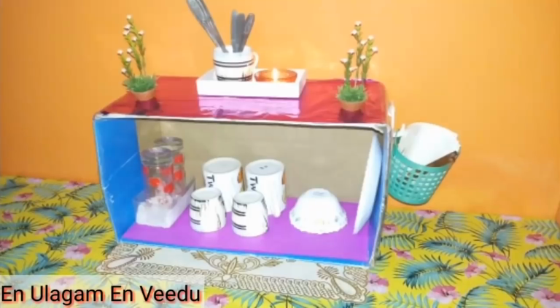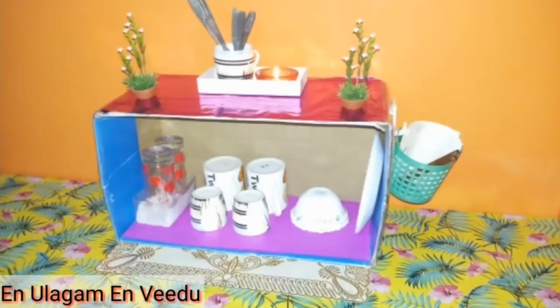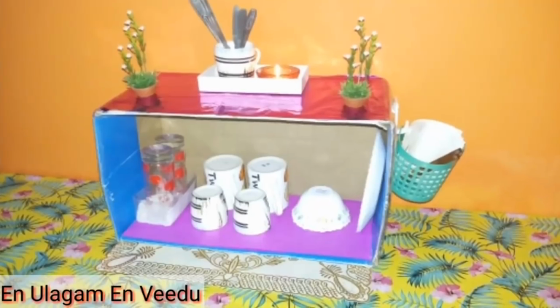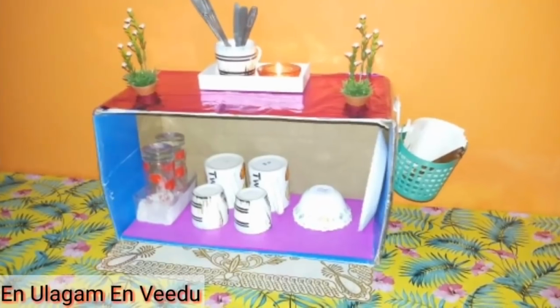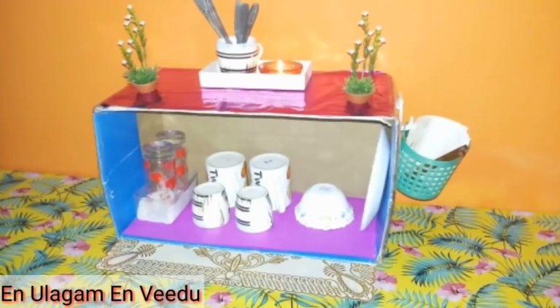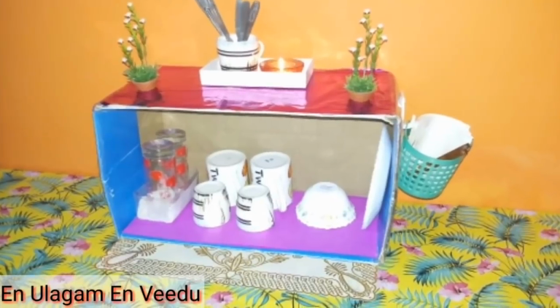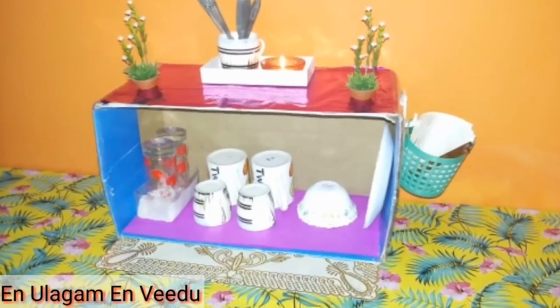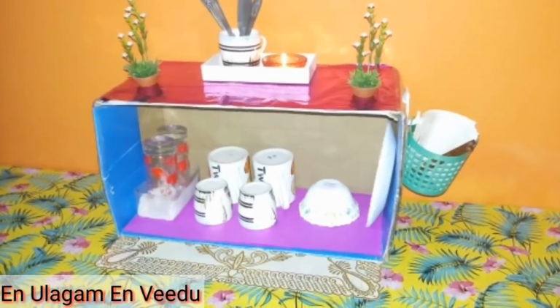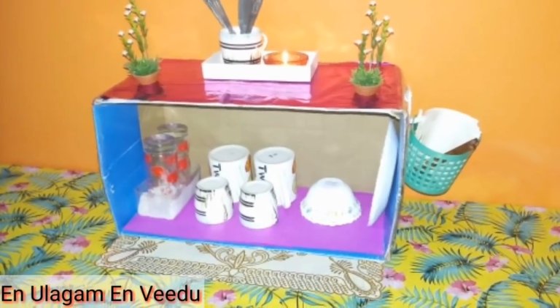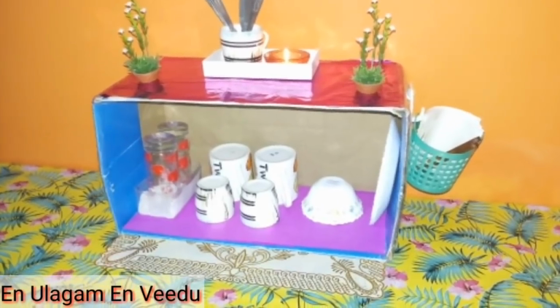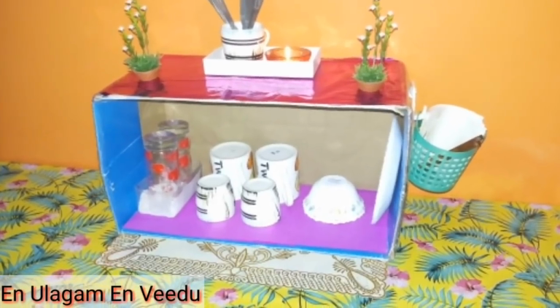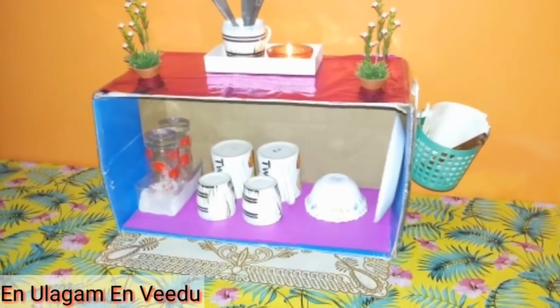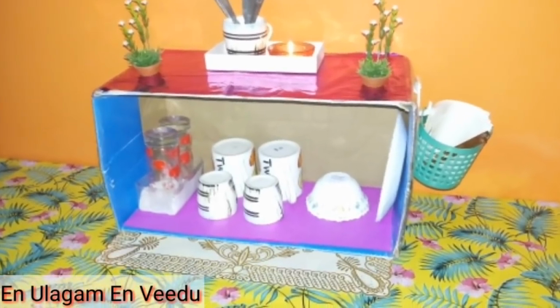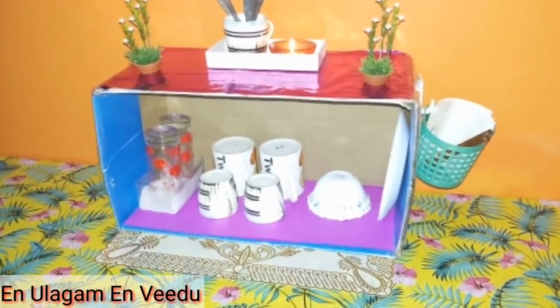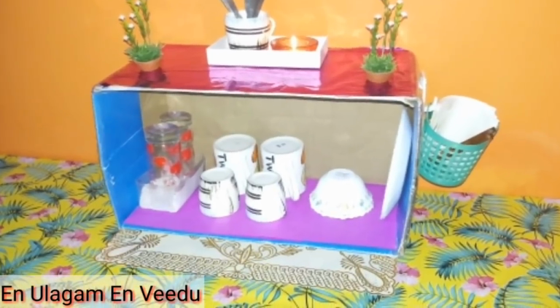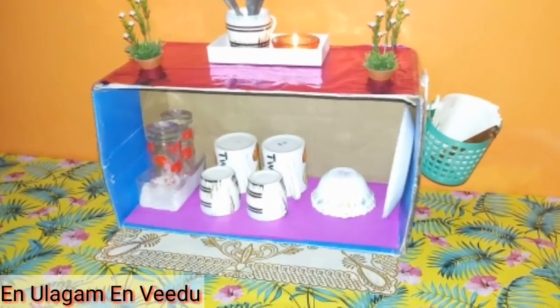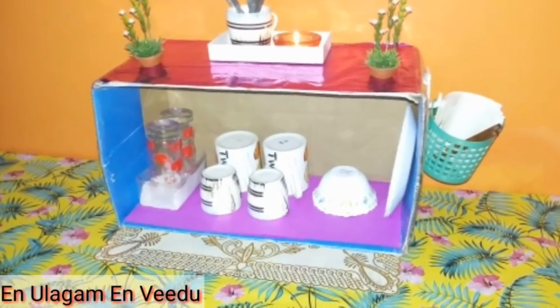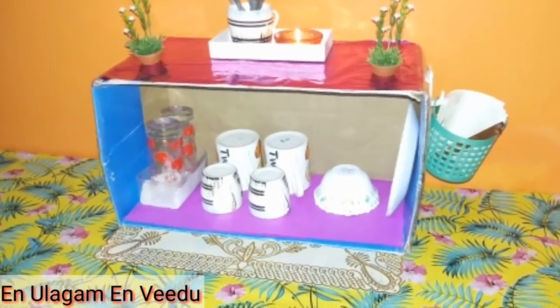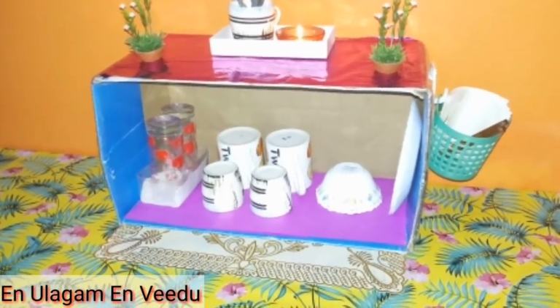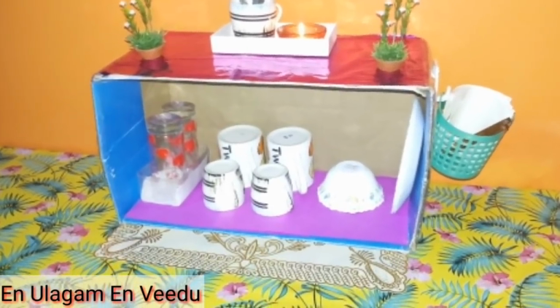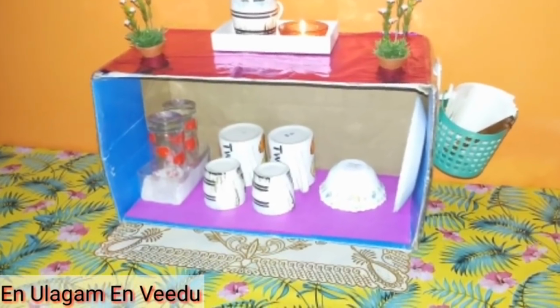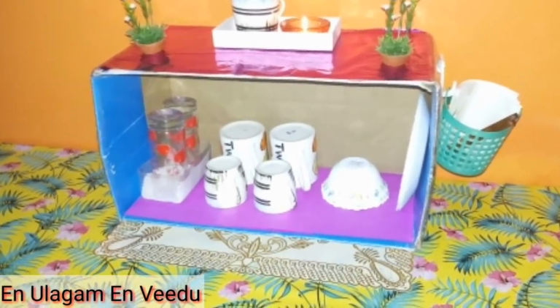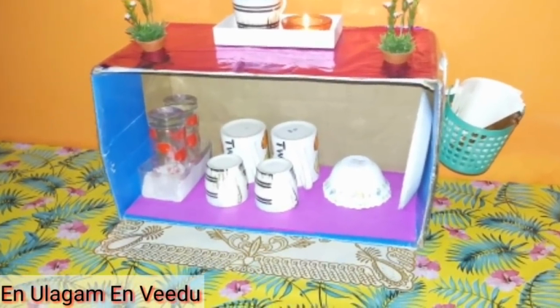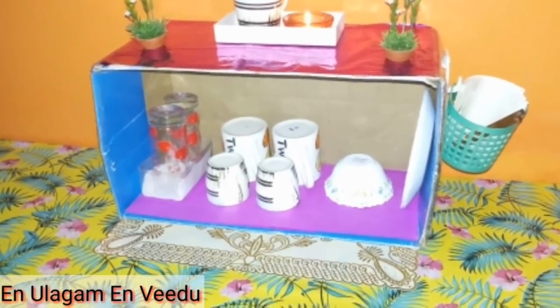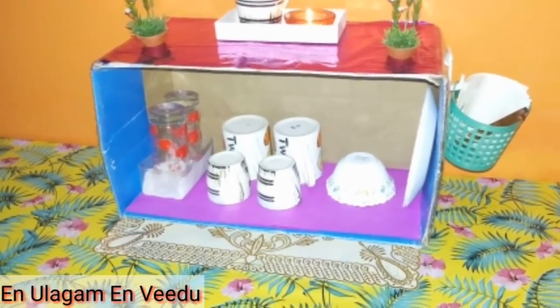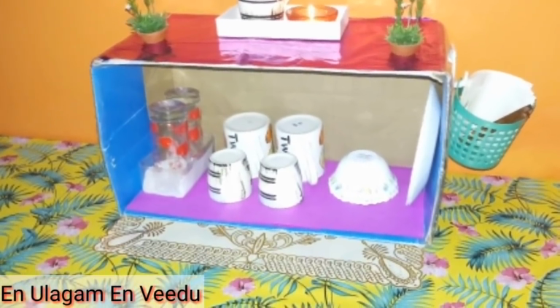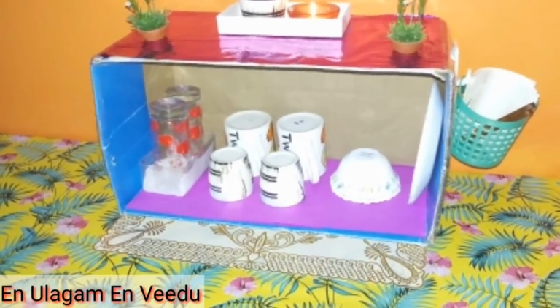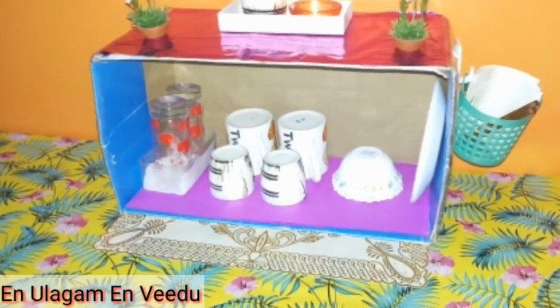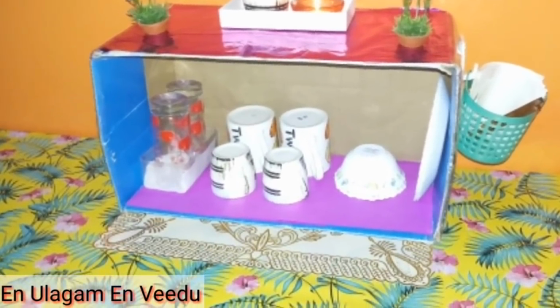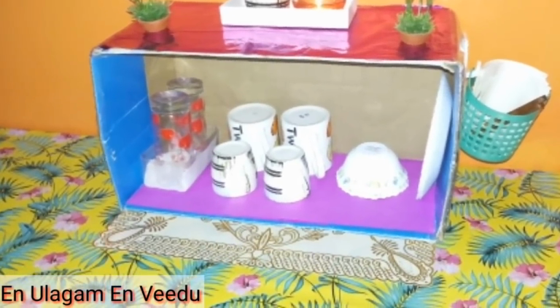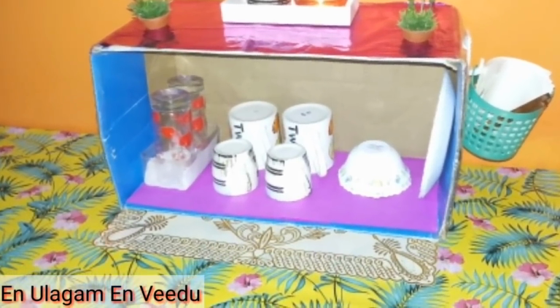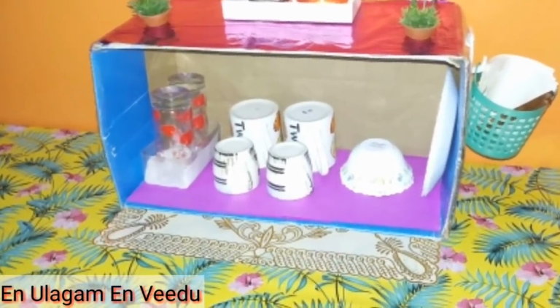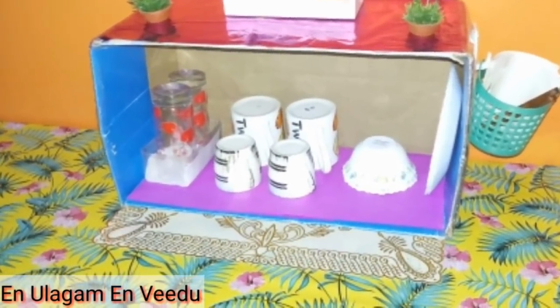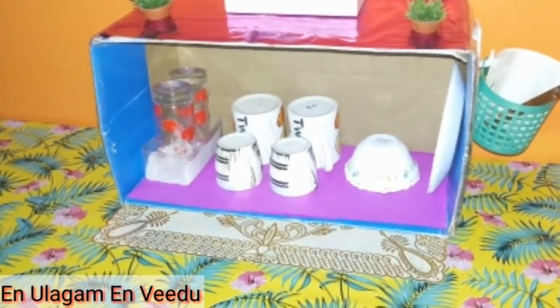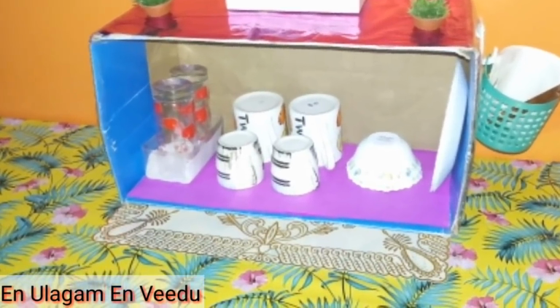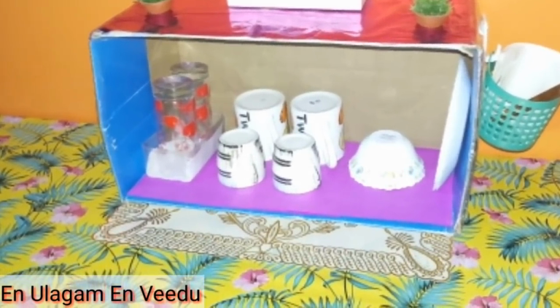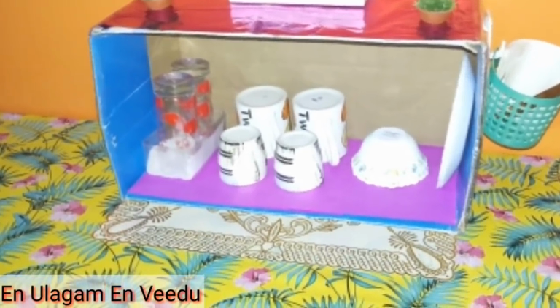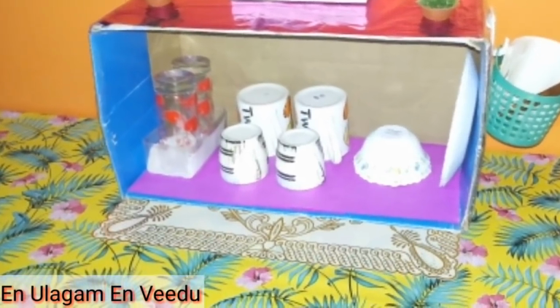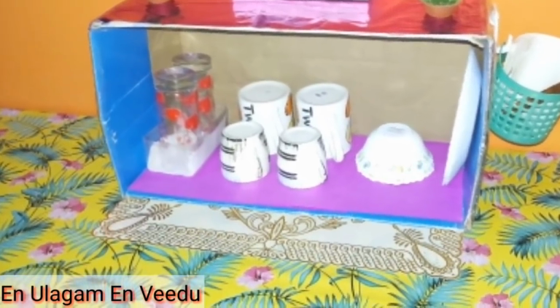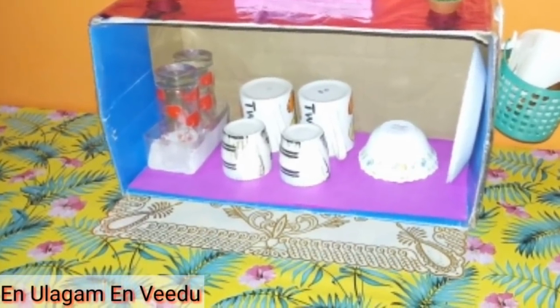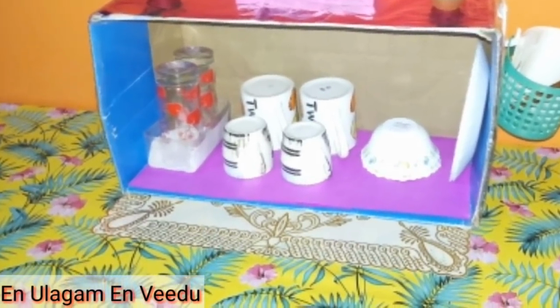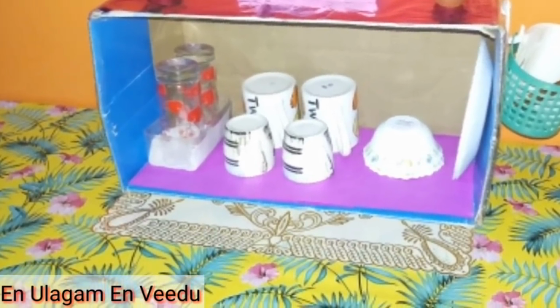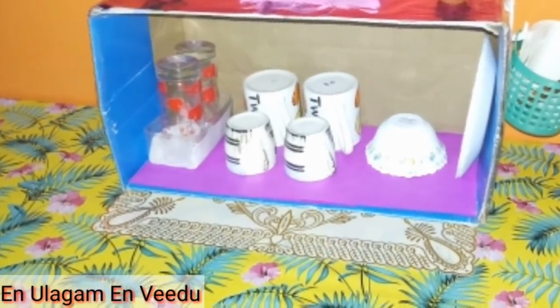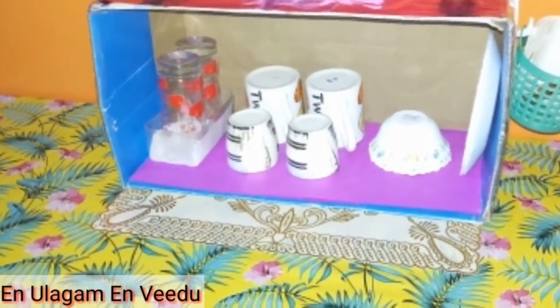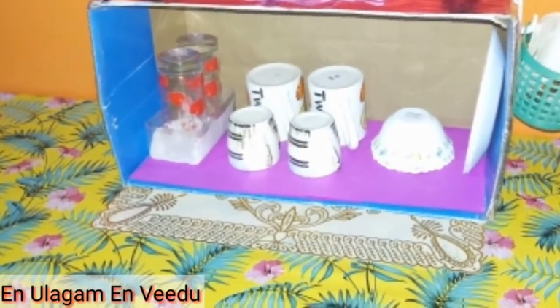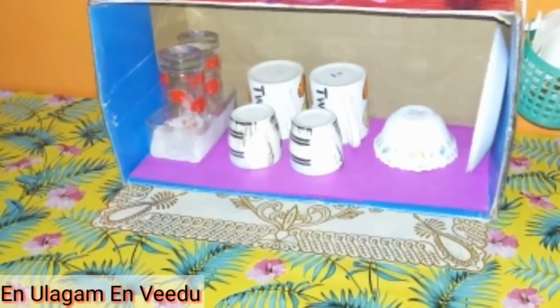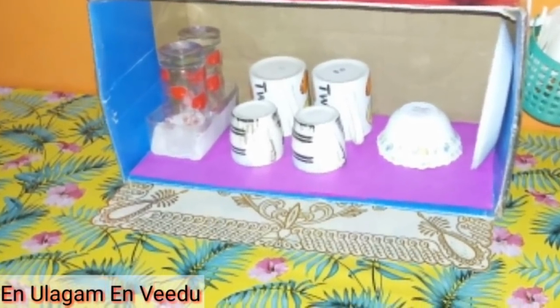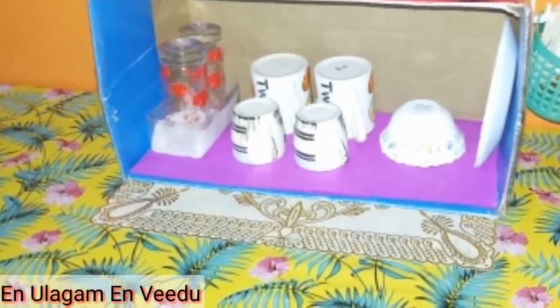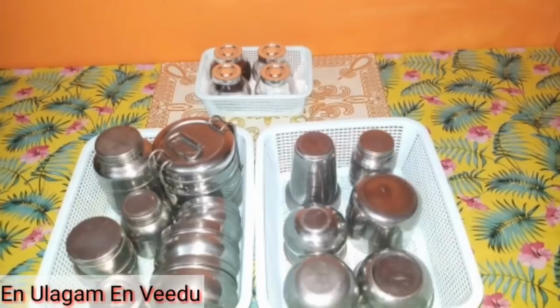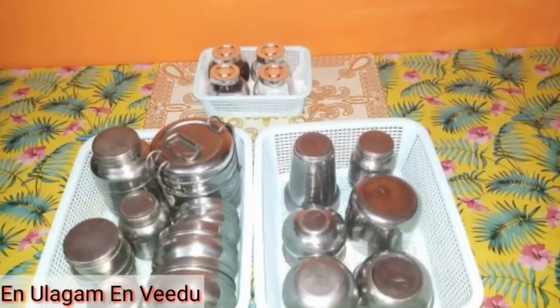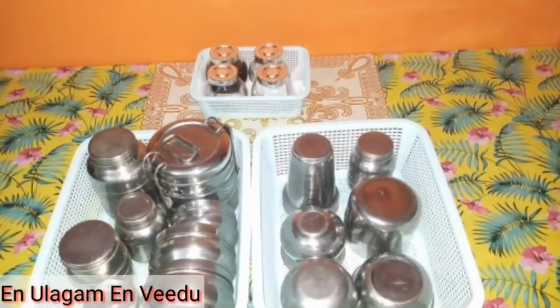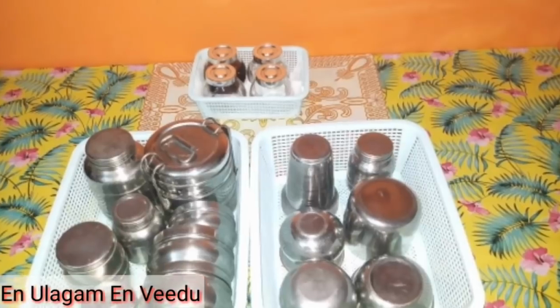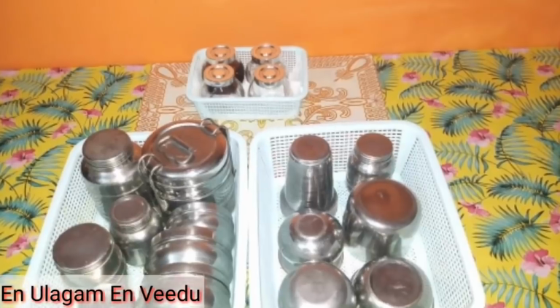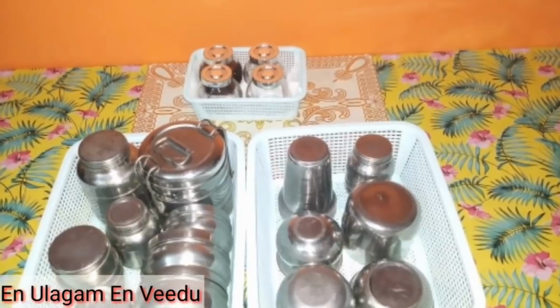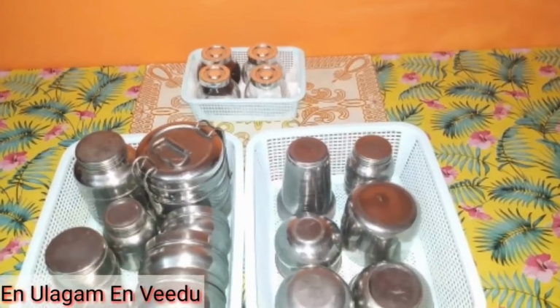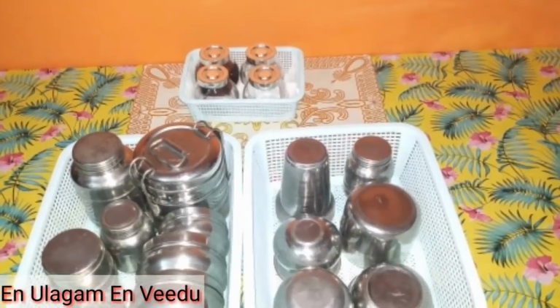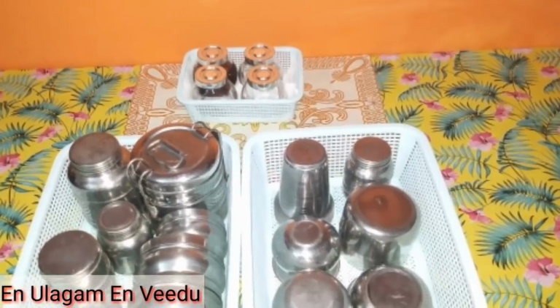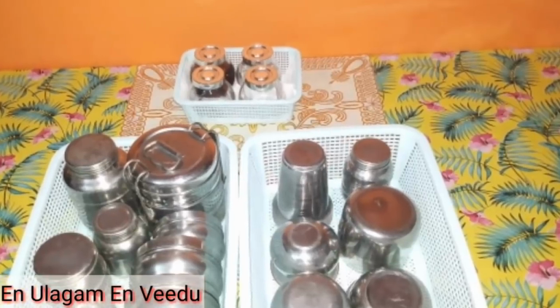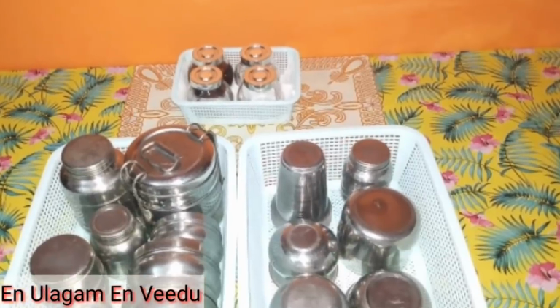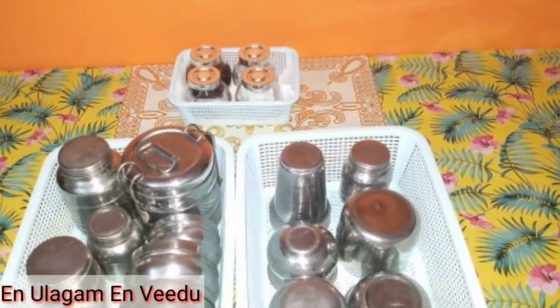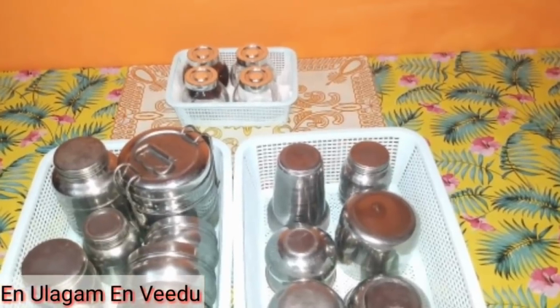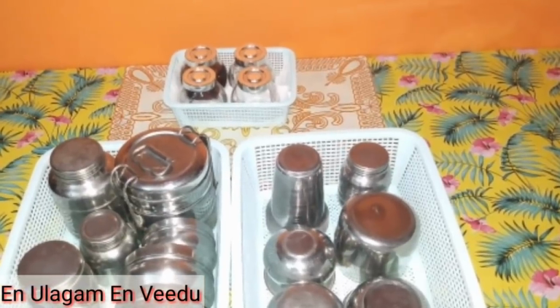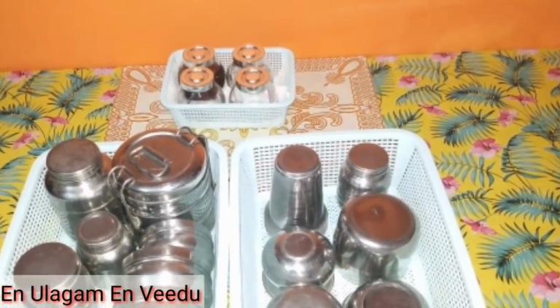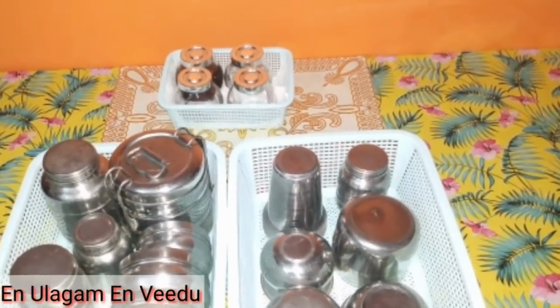Hello friends, welcome back to my channel. I am Envid. In this video, we will talk about the kitchen.